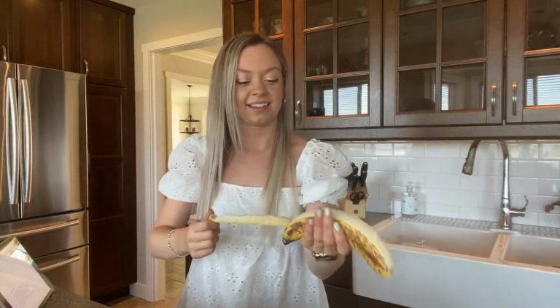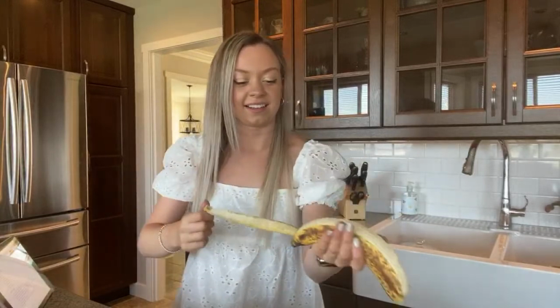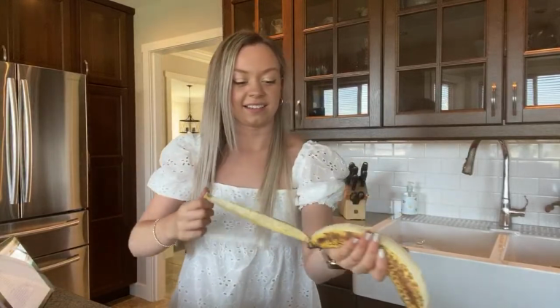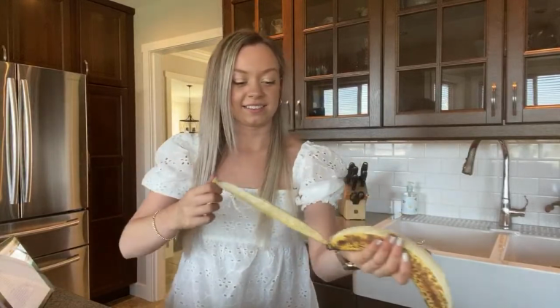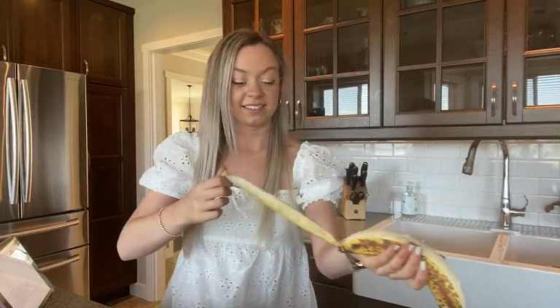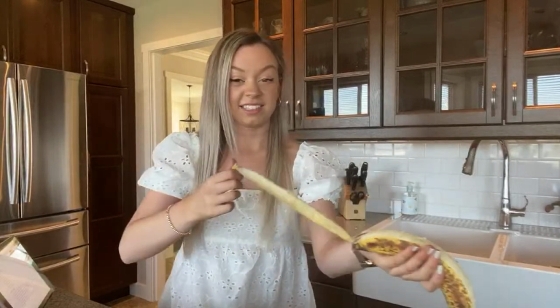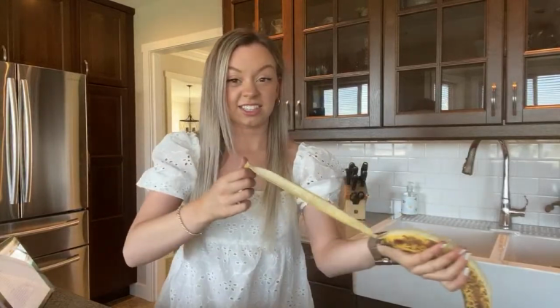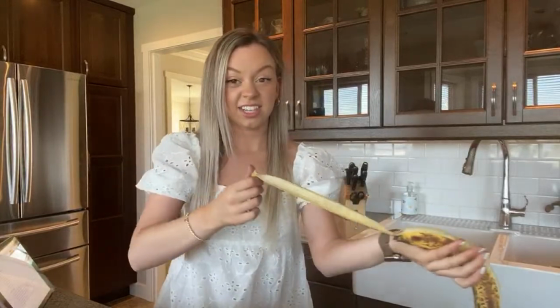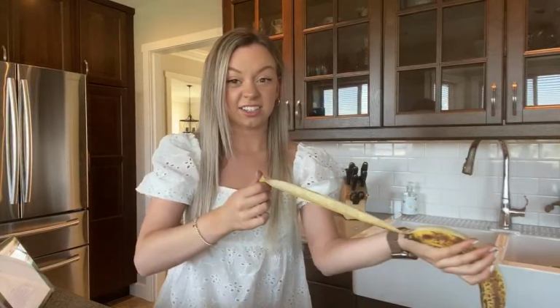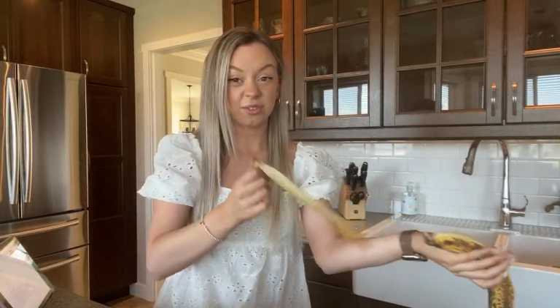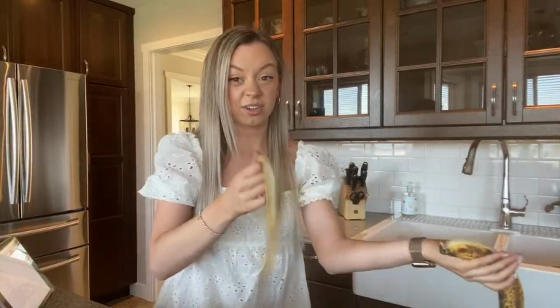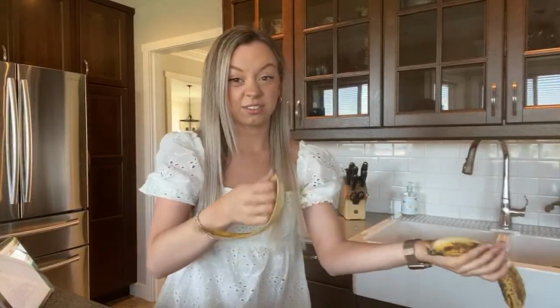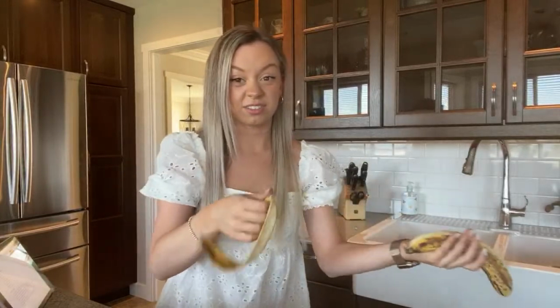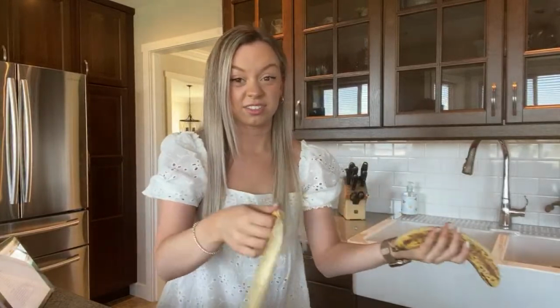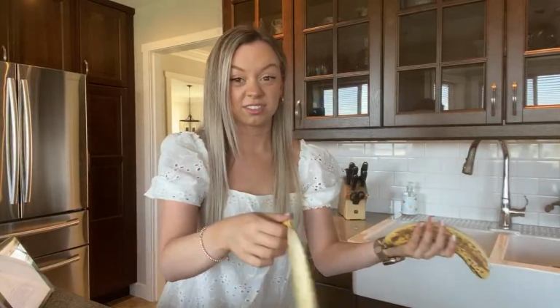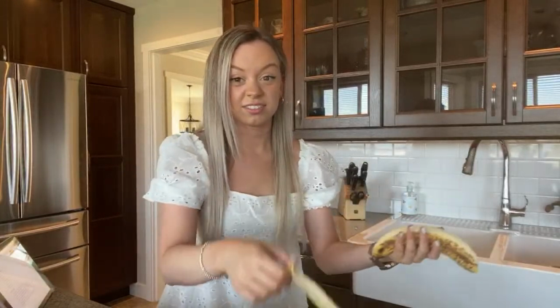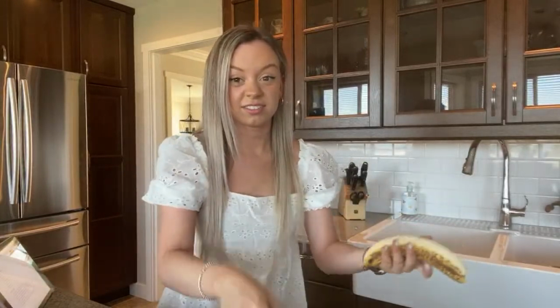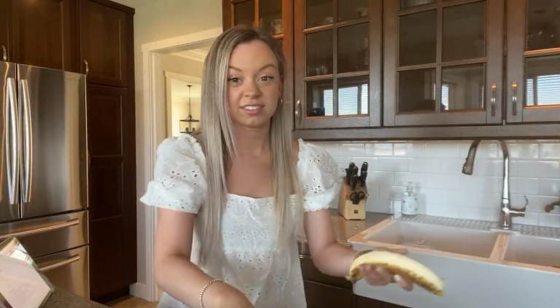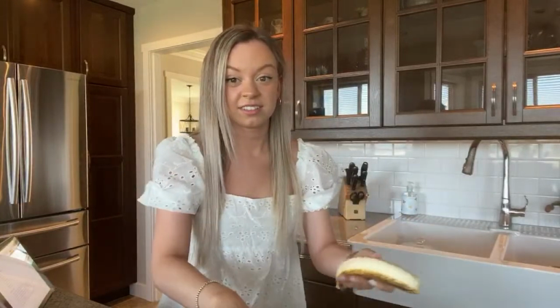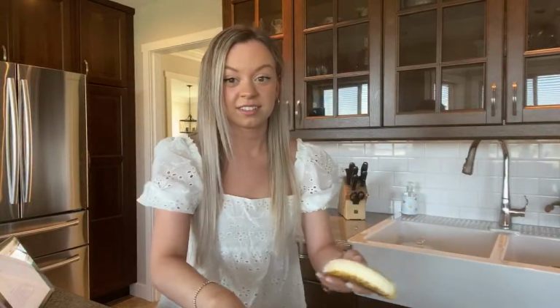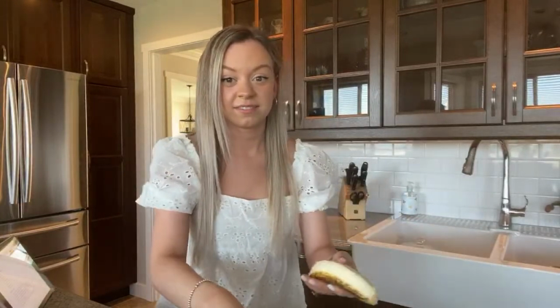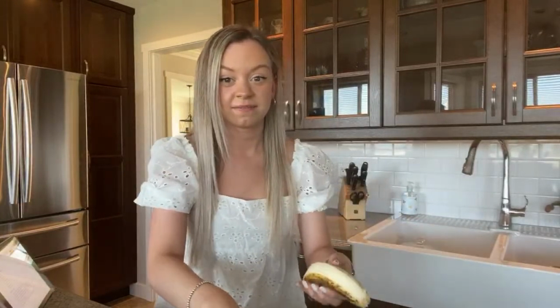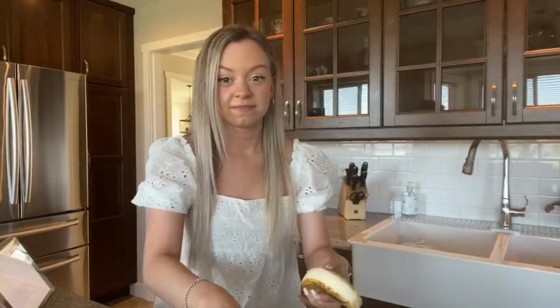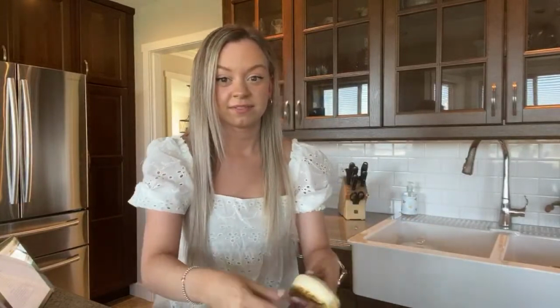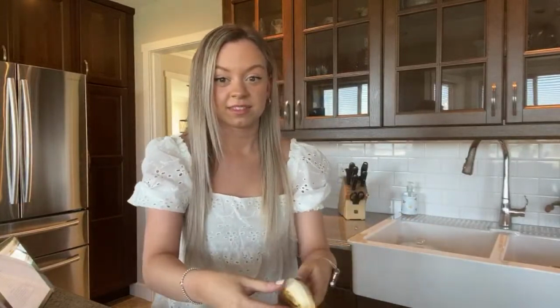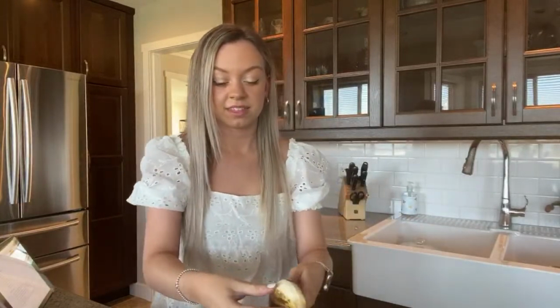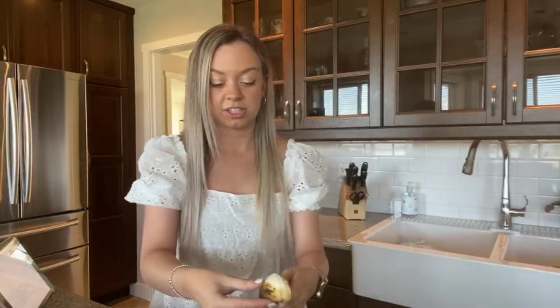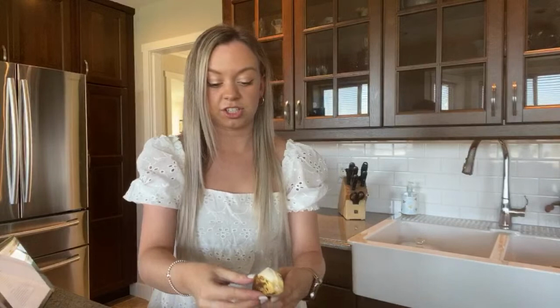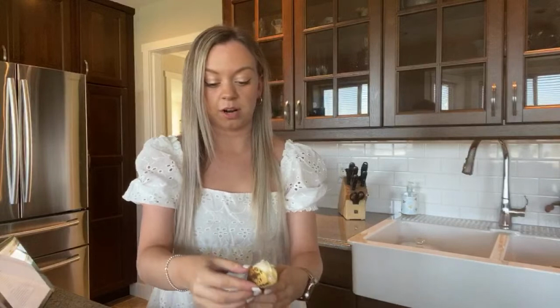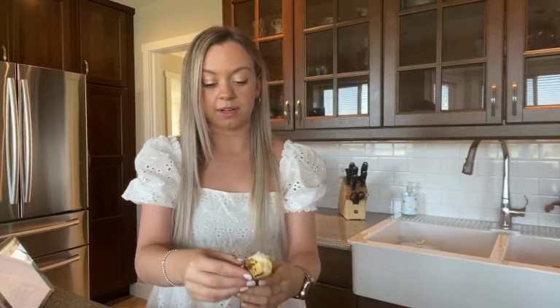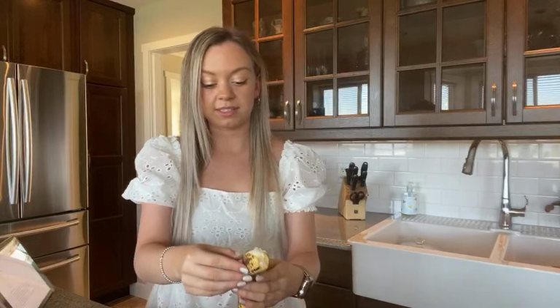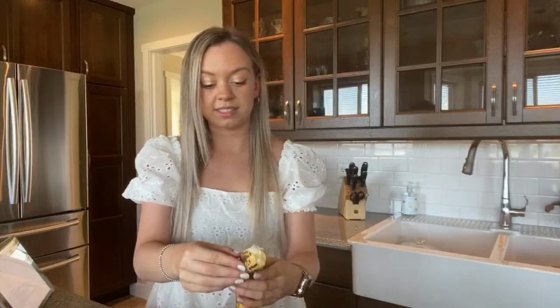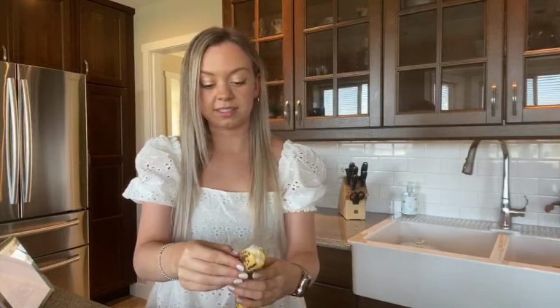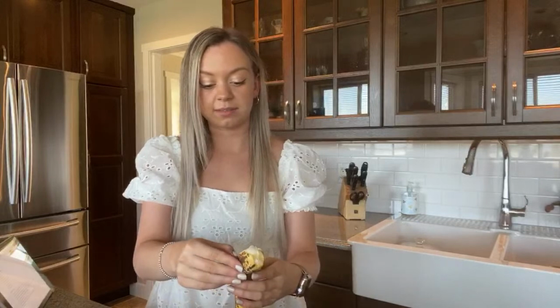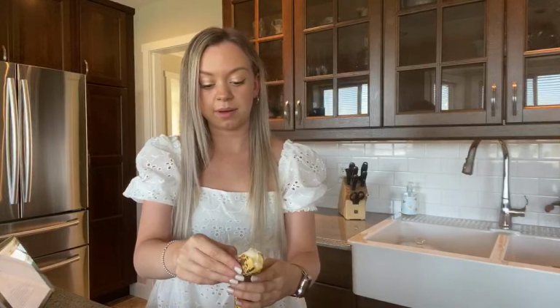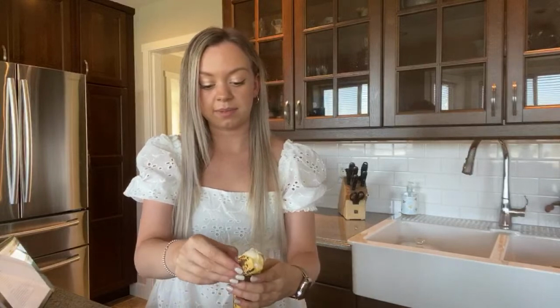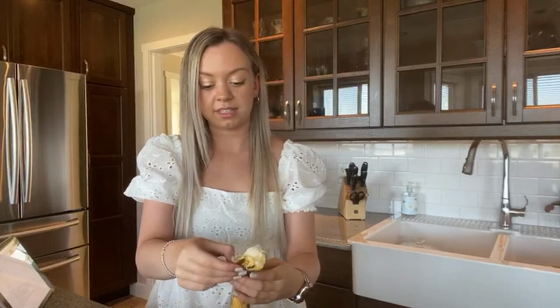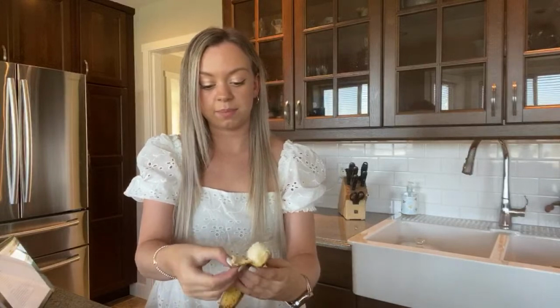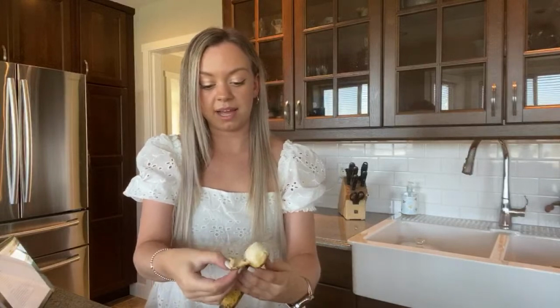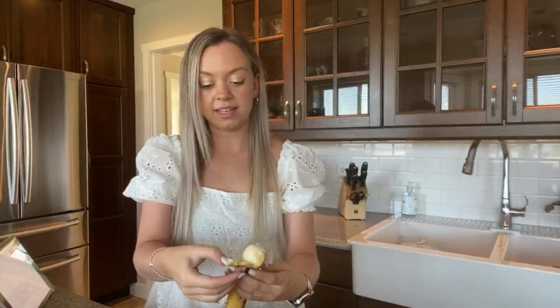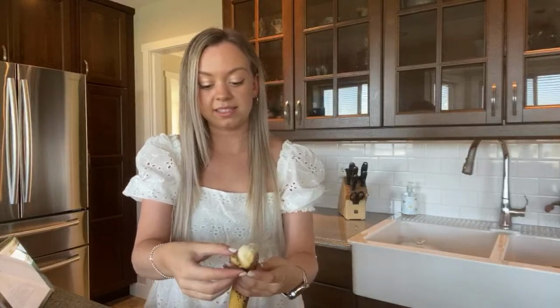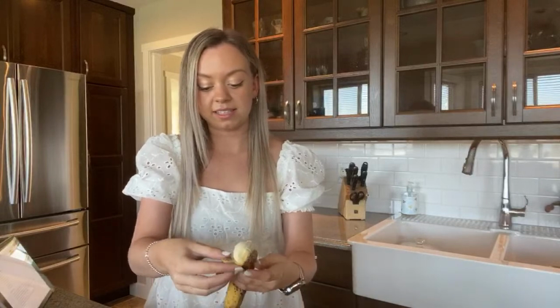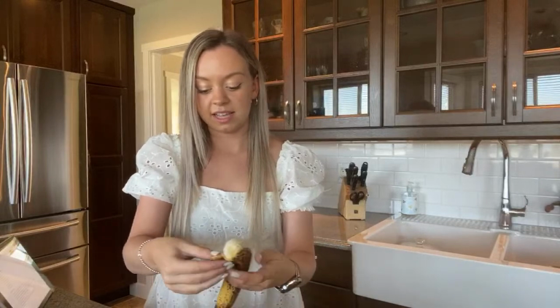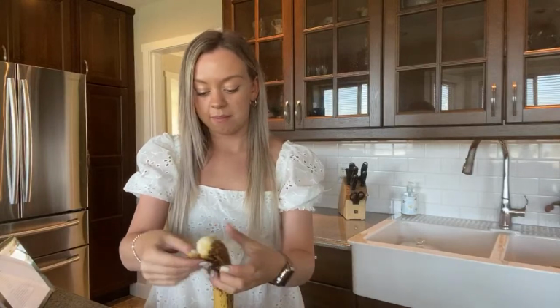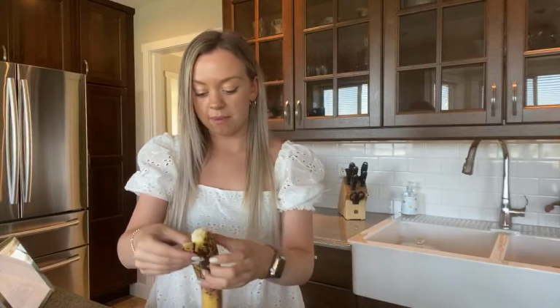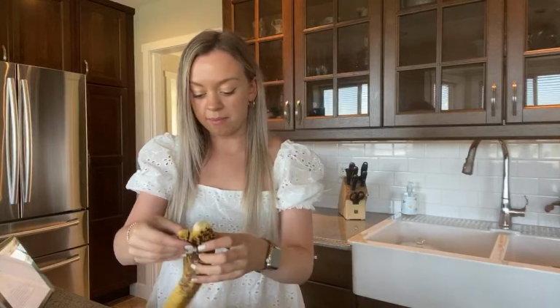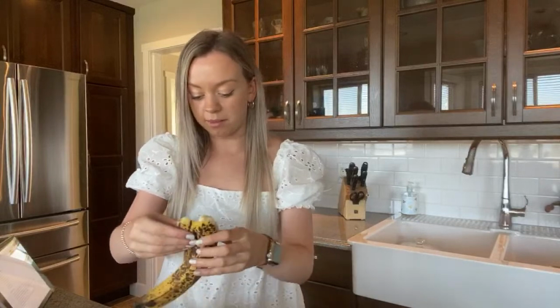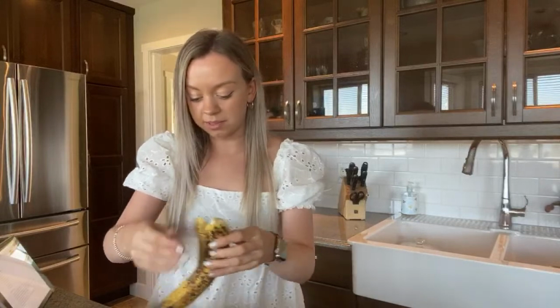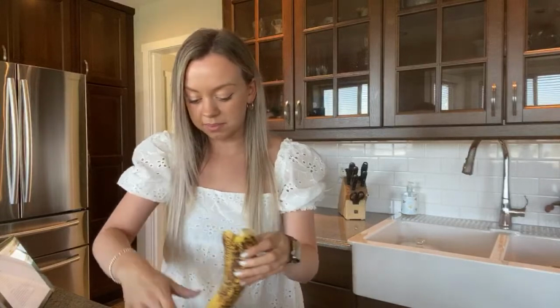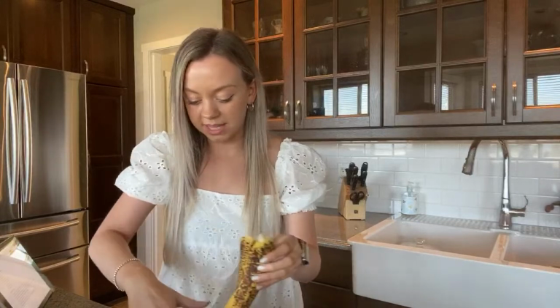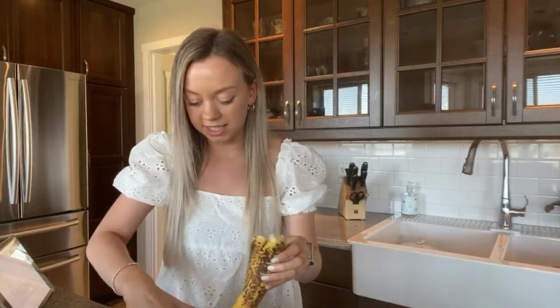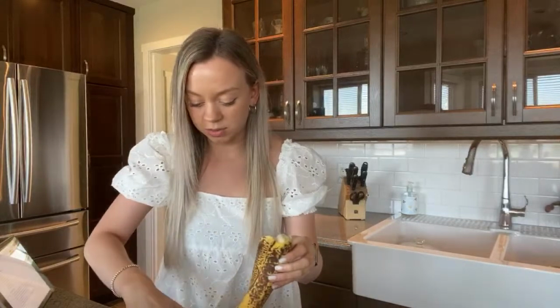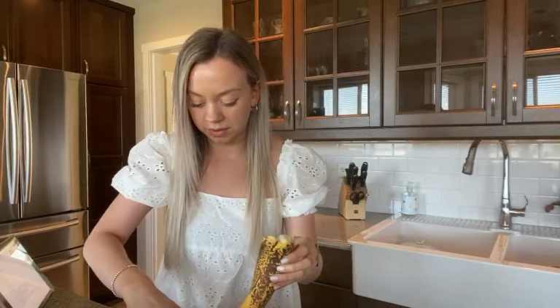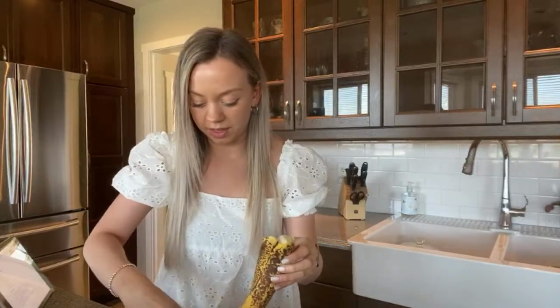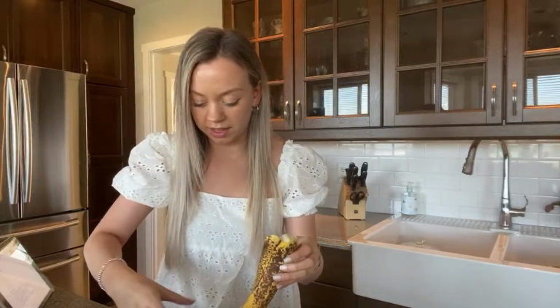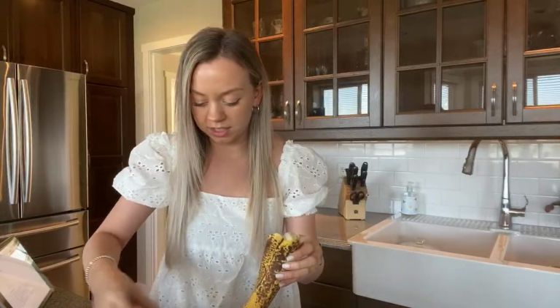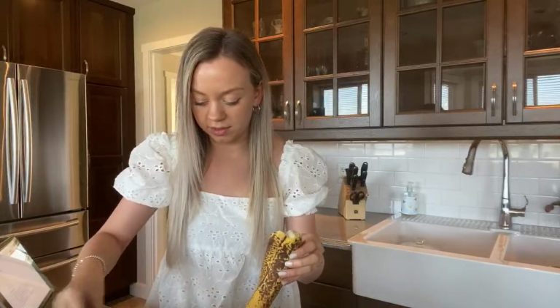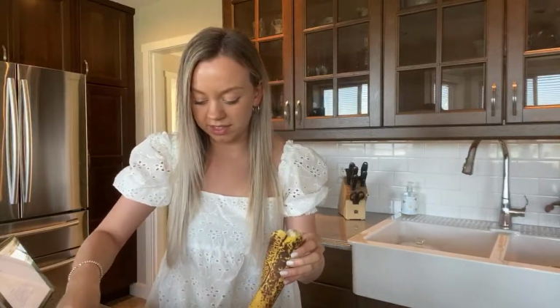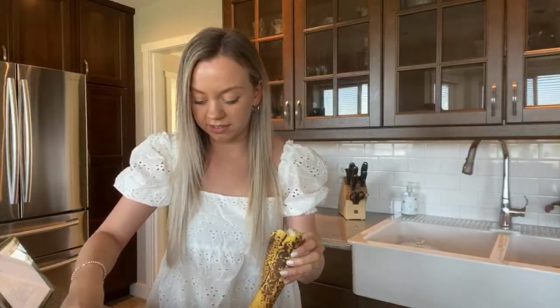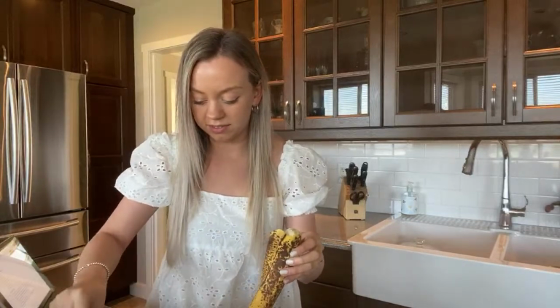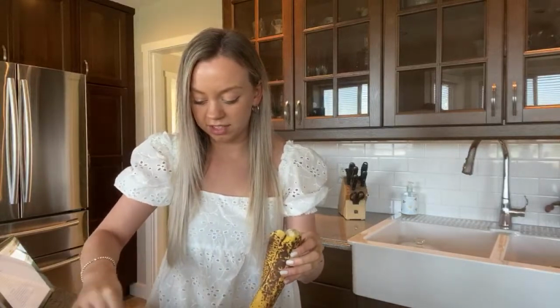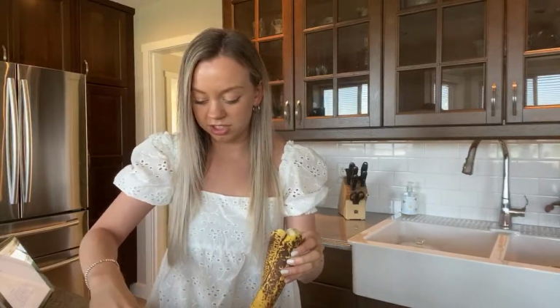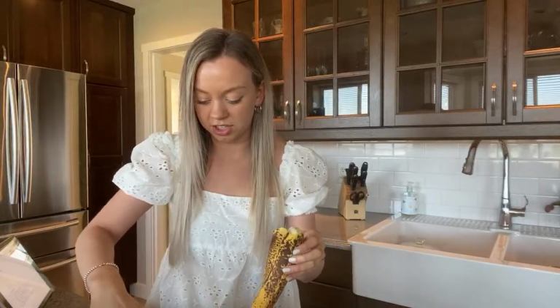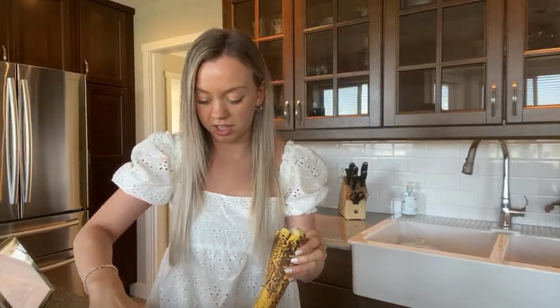These bananas are kind of gross. My mom is obsessed with the Starbucks pumpkin spice latte, so I definitely should try it.